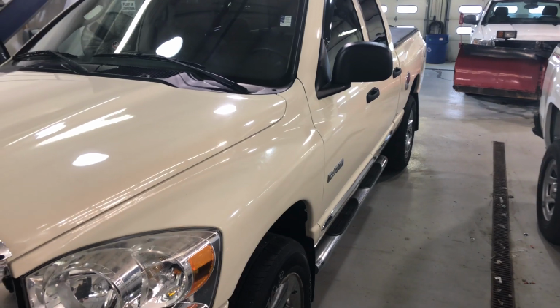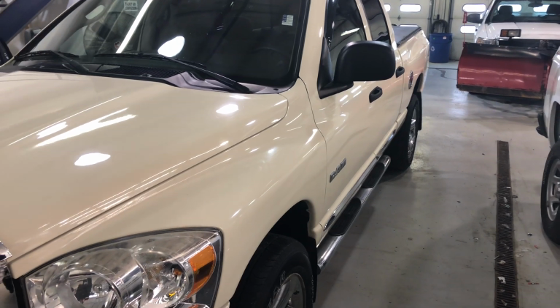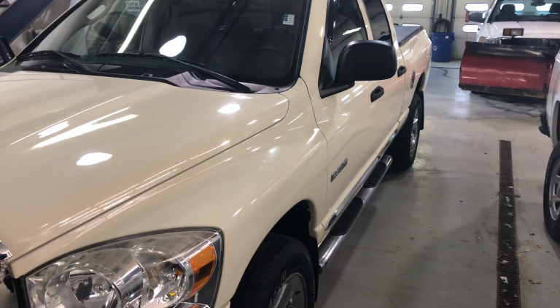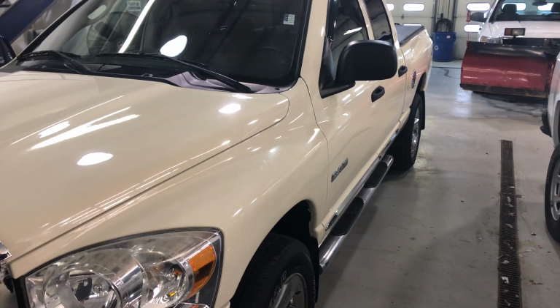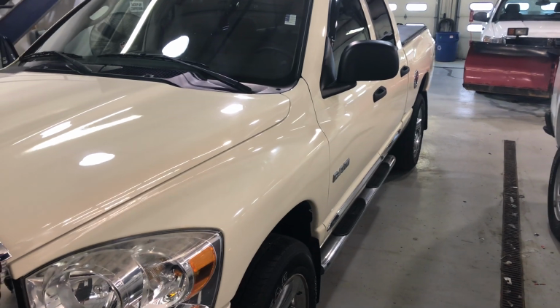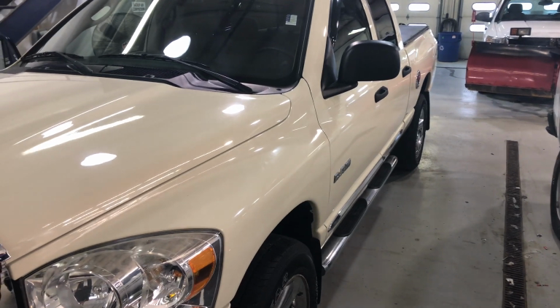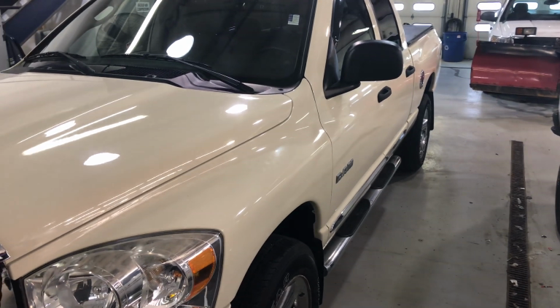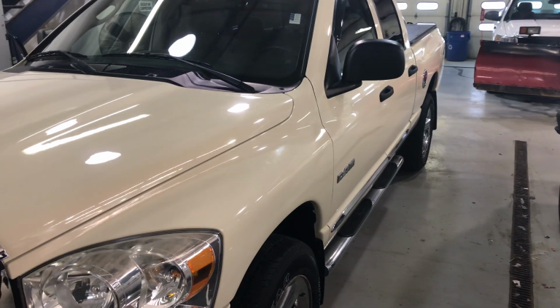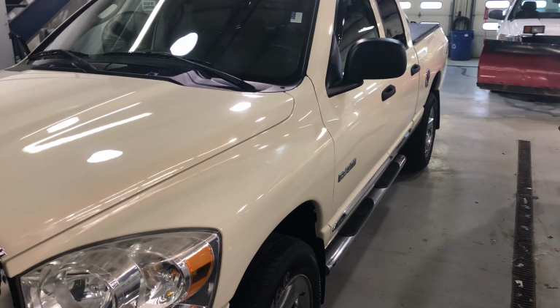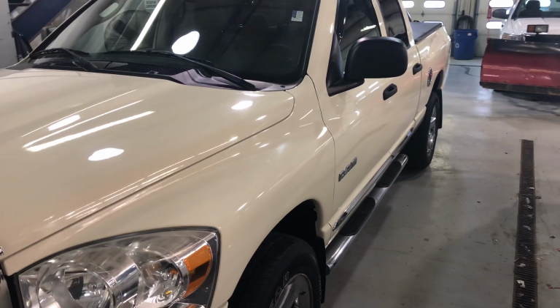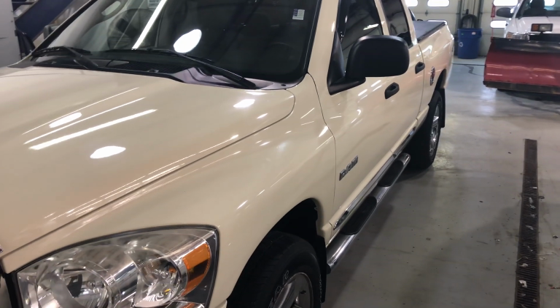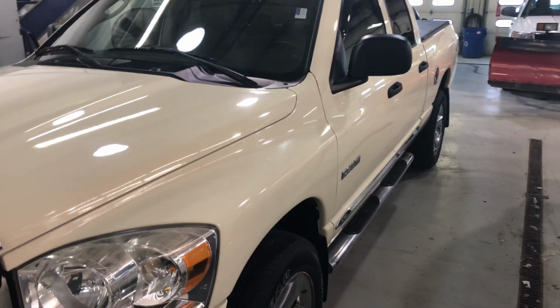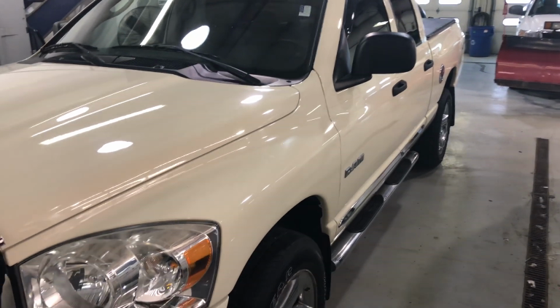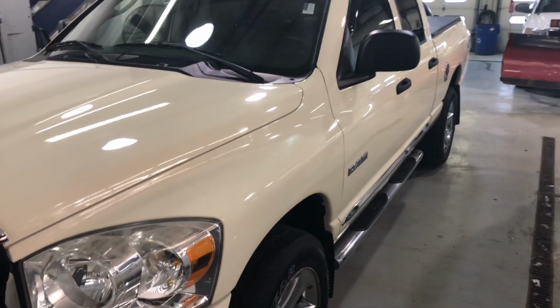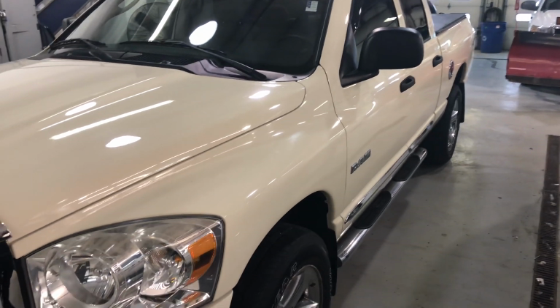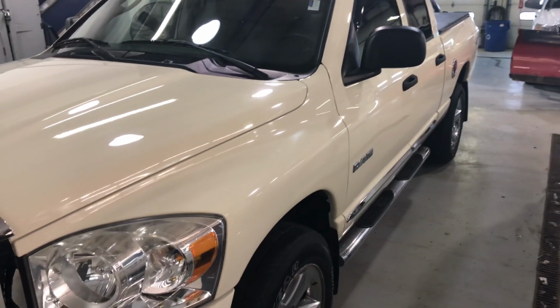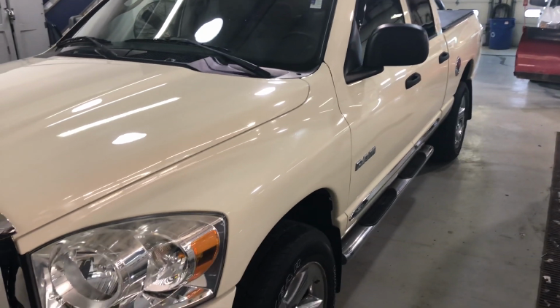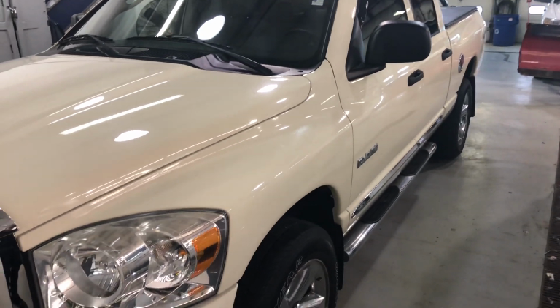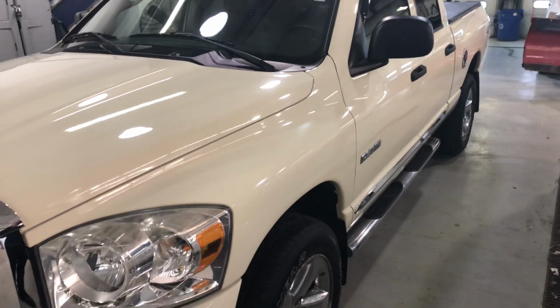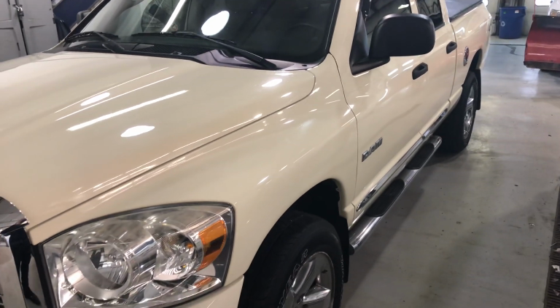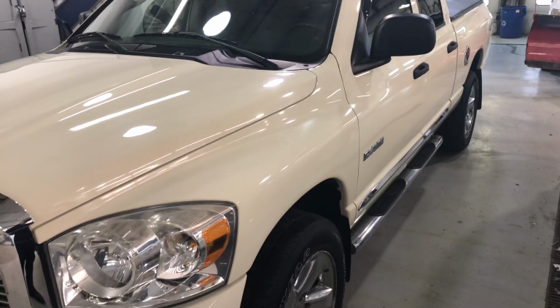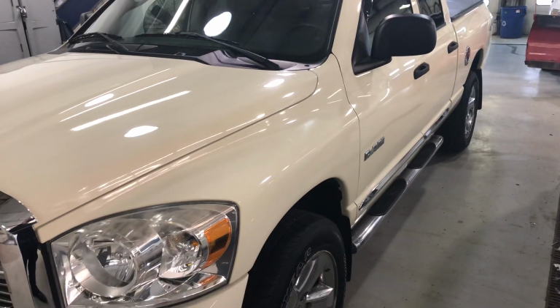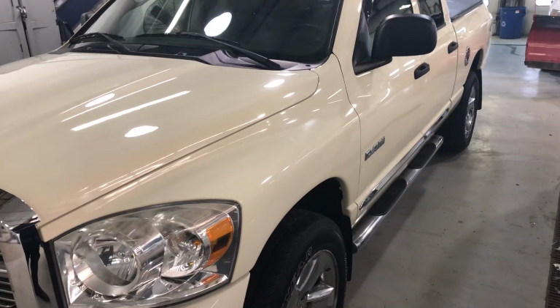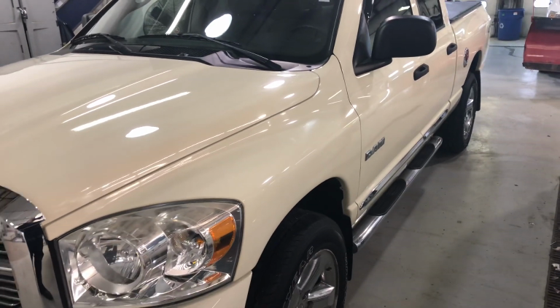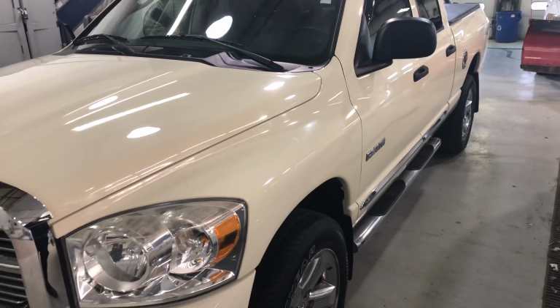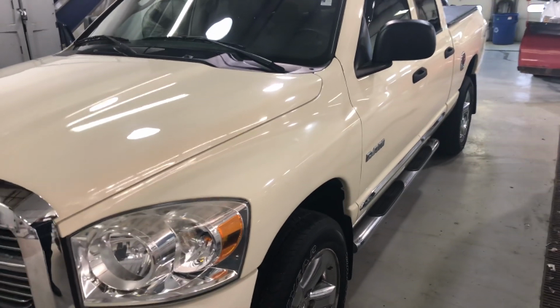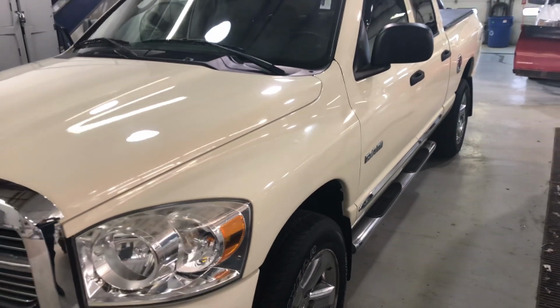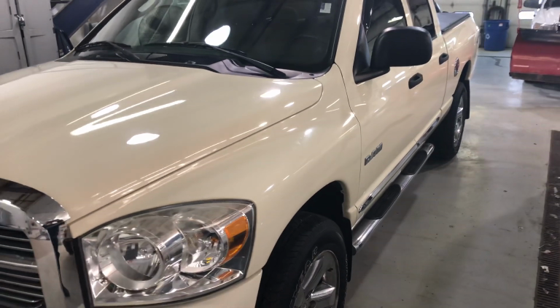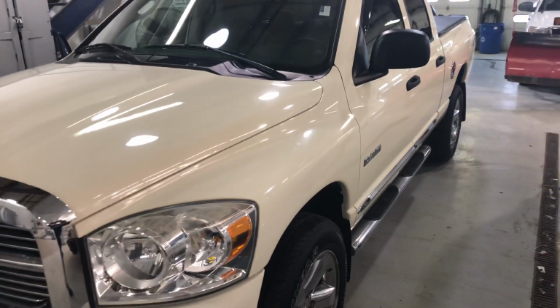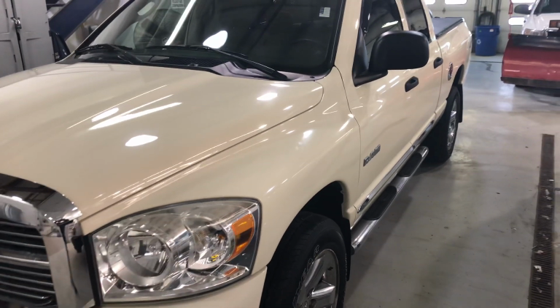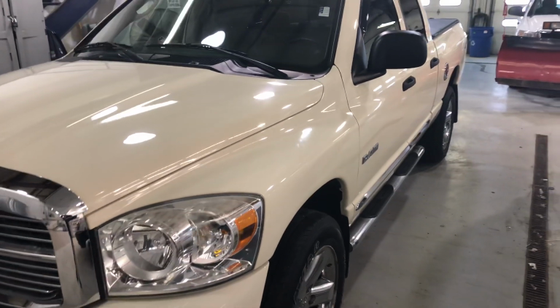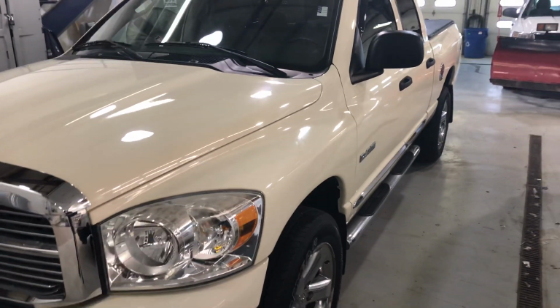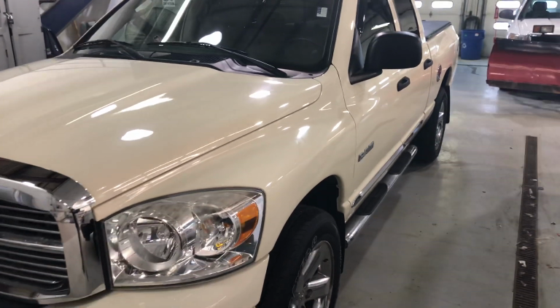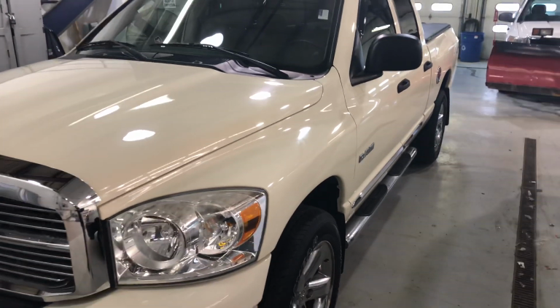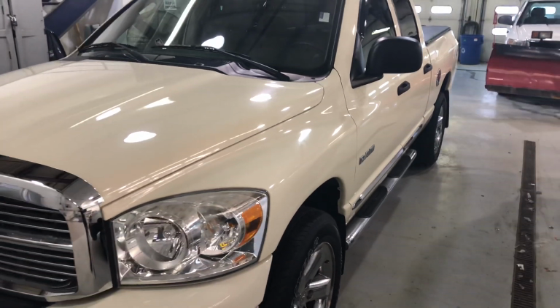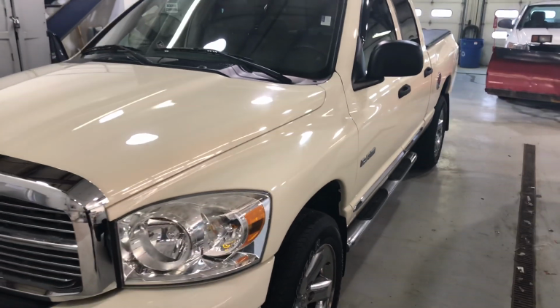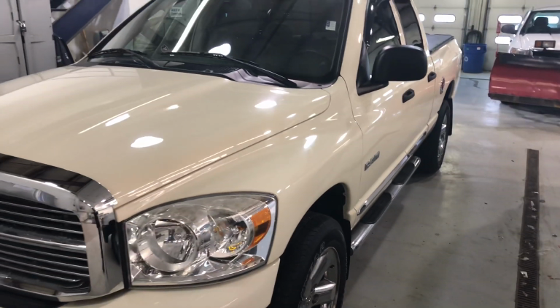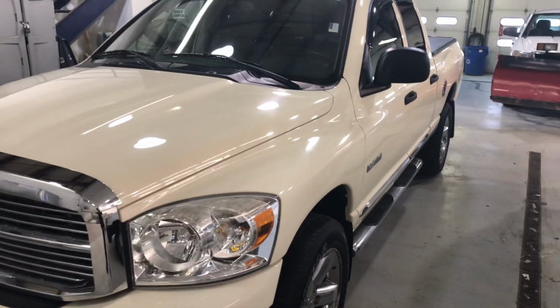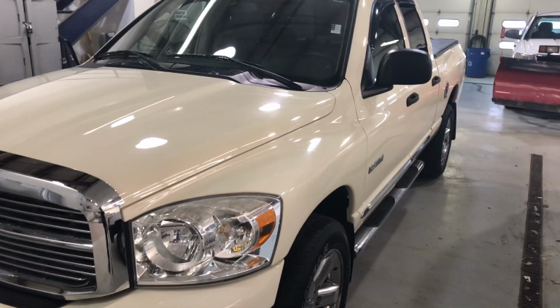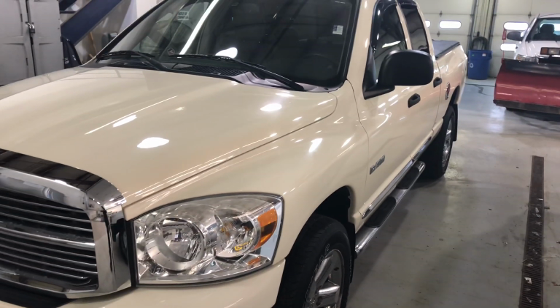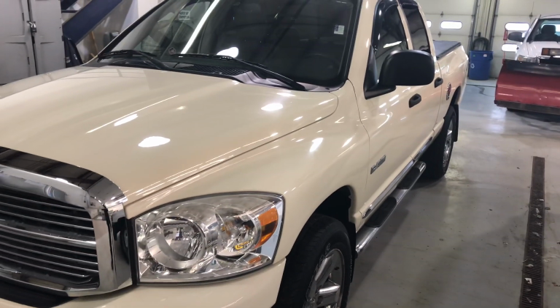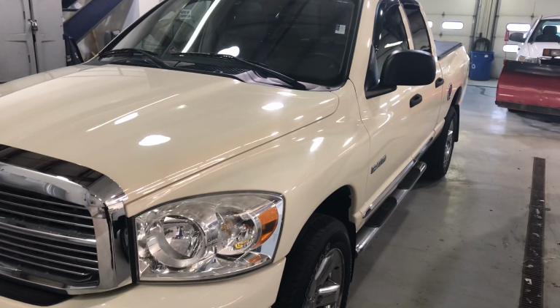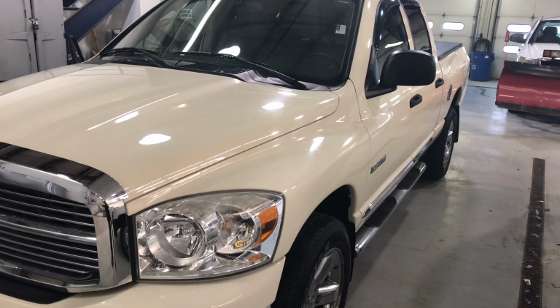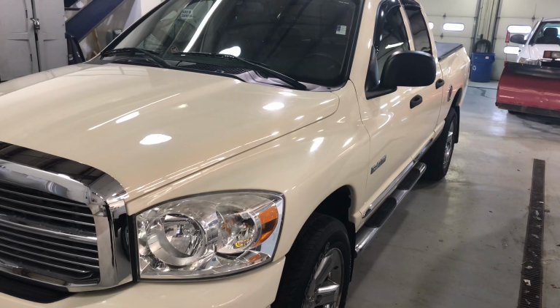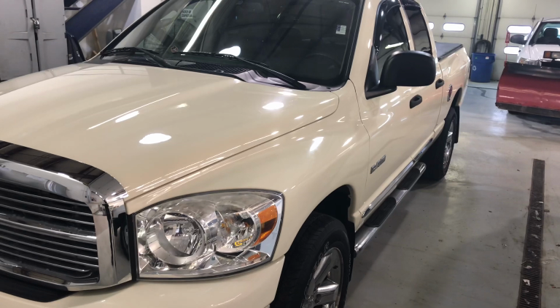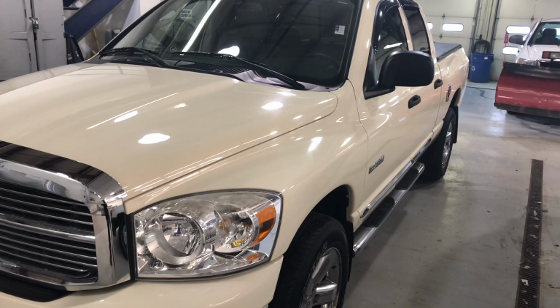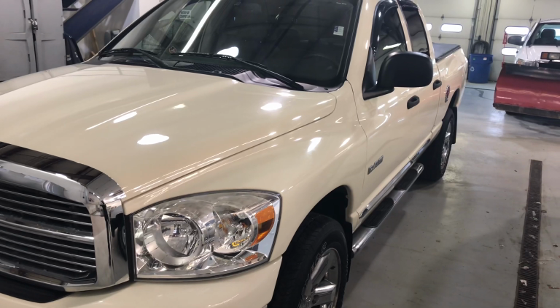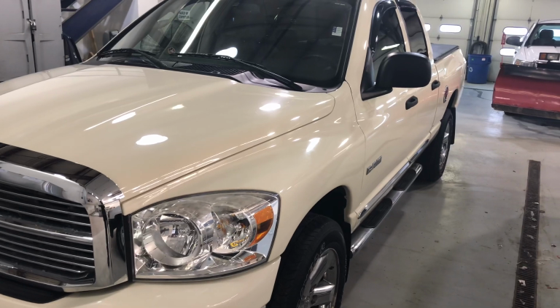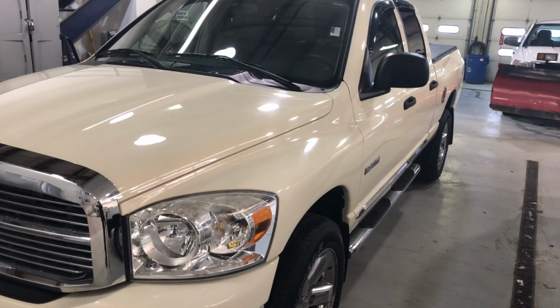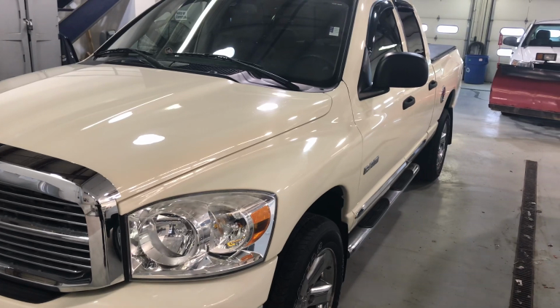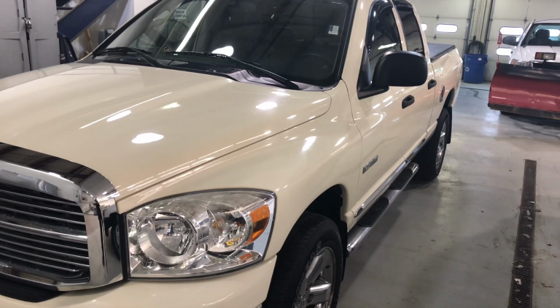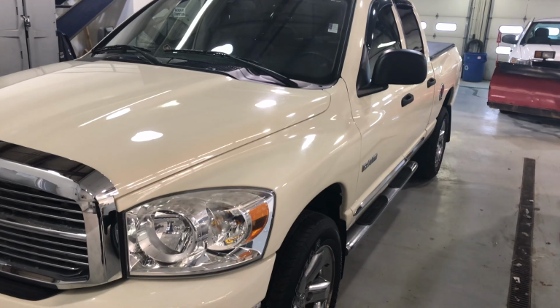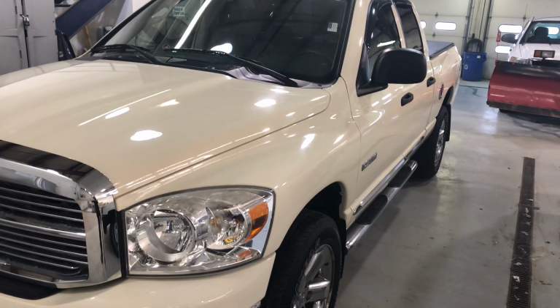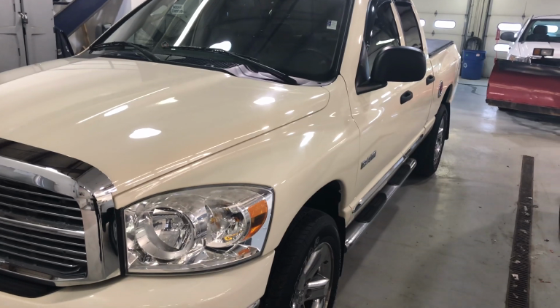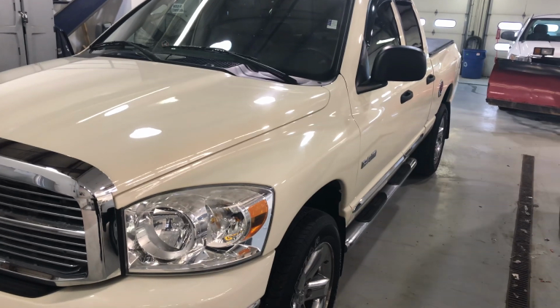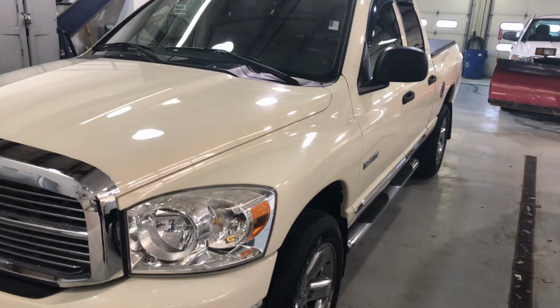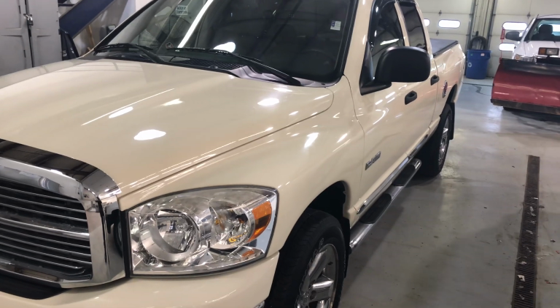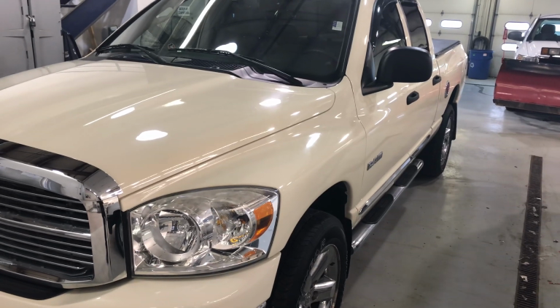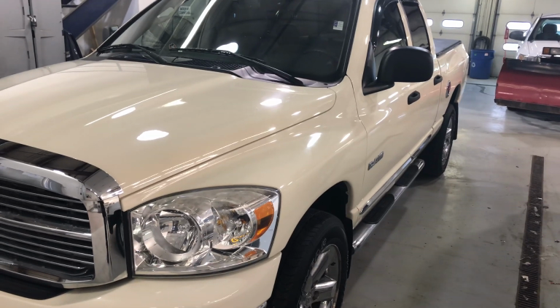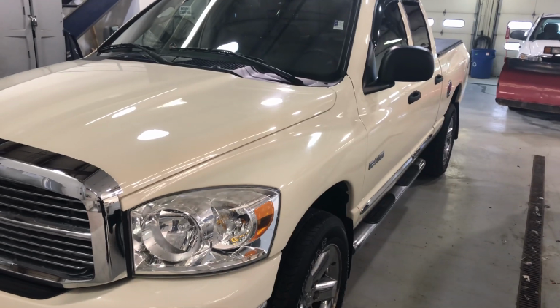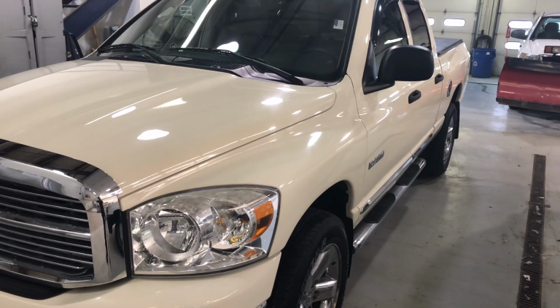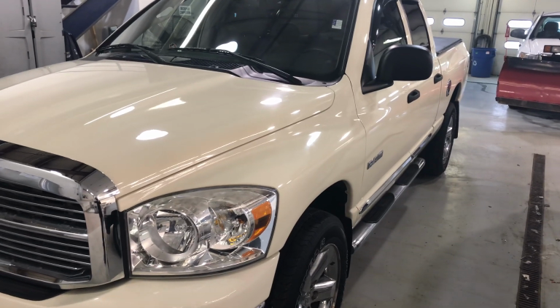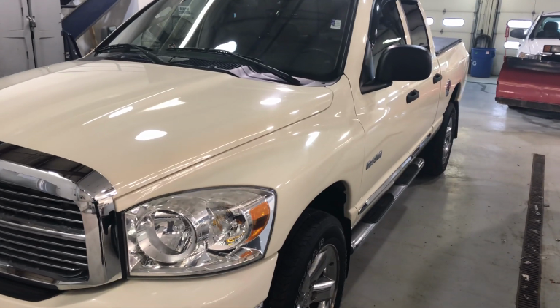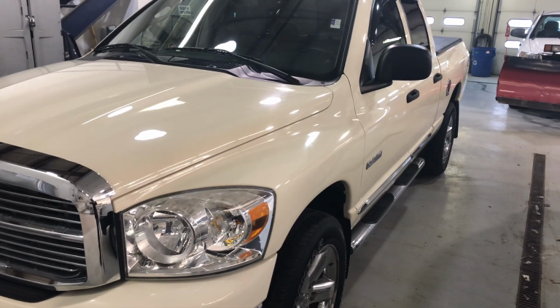Hi, welcome to Beardmore. My name is David. I'm a sales consultant here. I'm here with Beardmore. Here's a quick walk around.